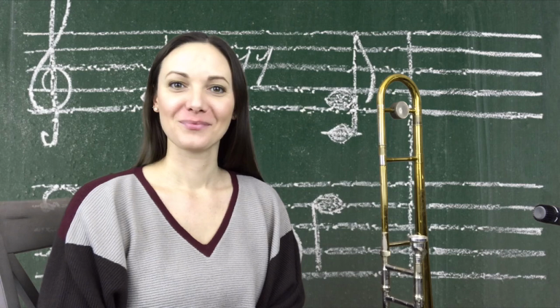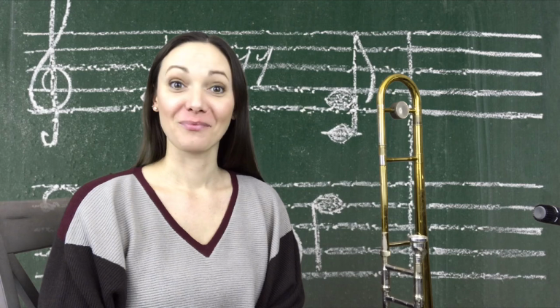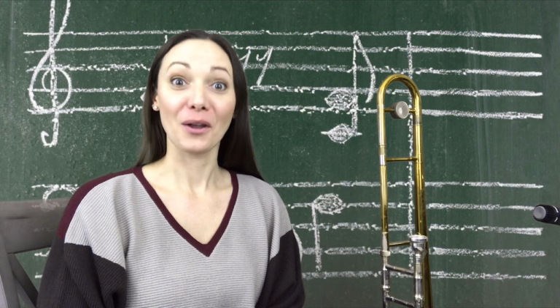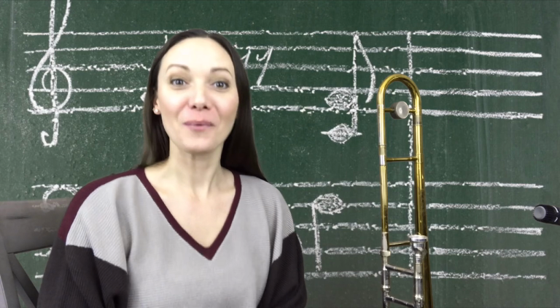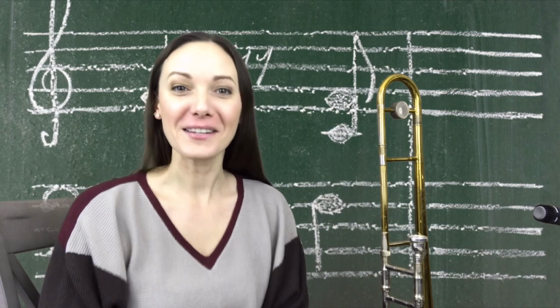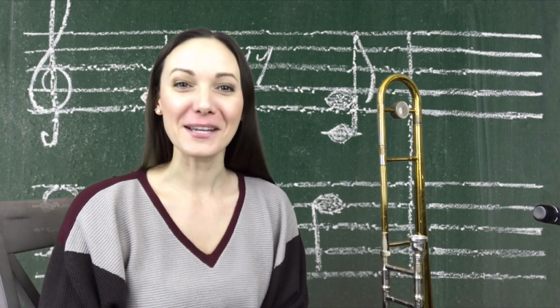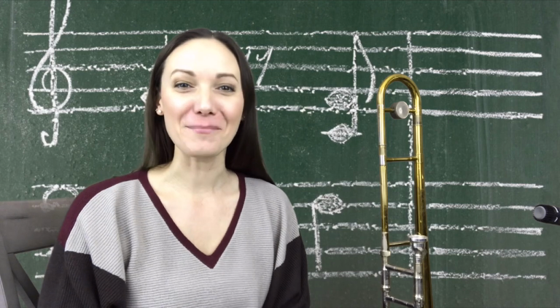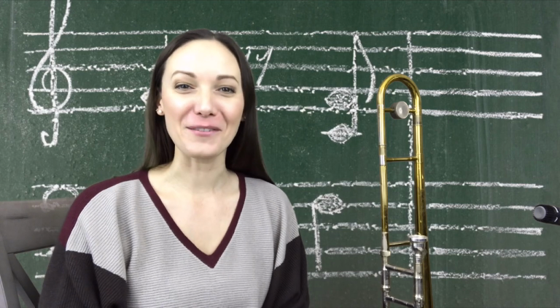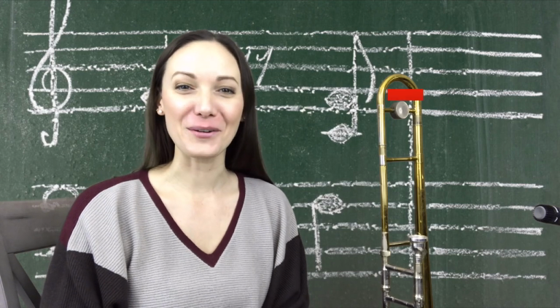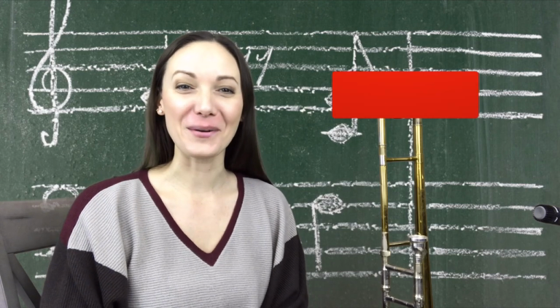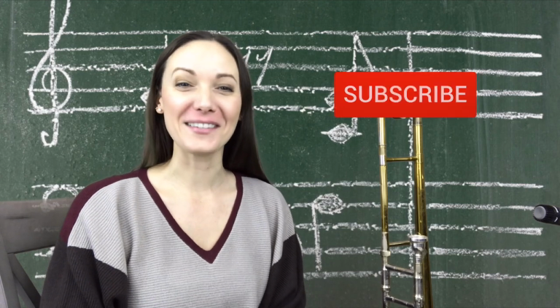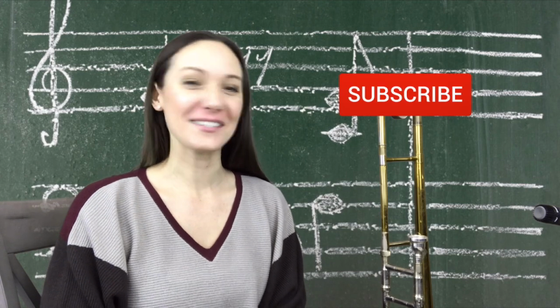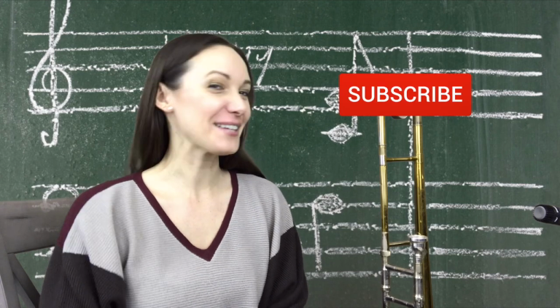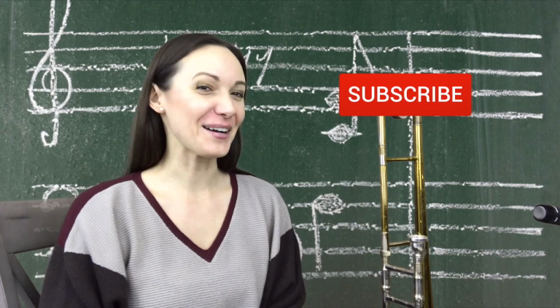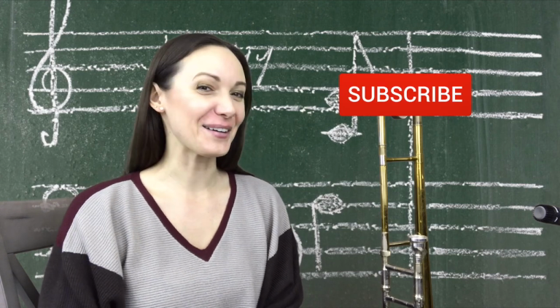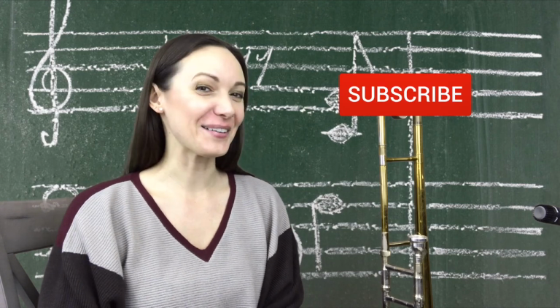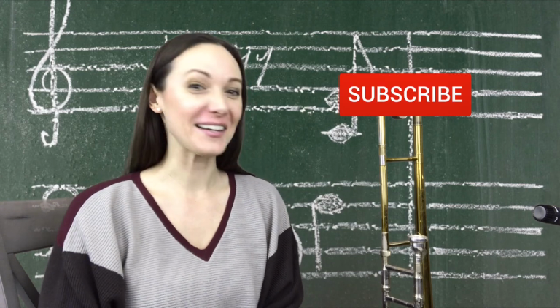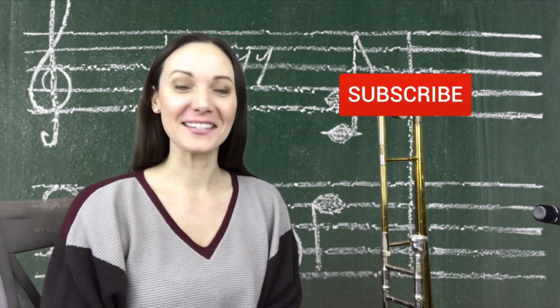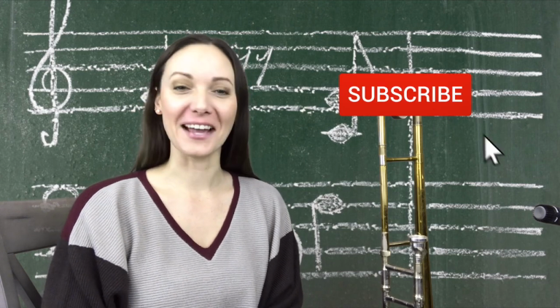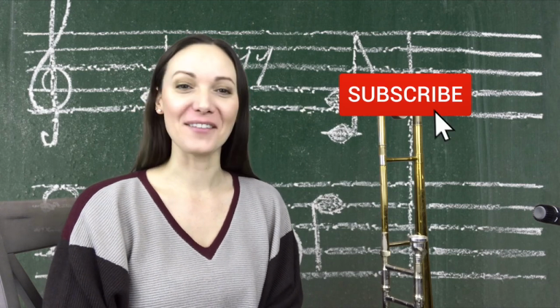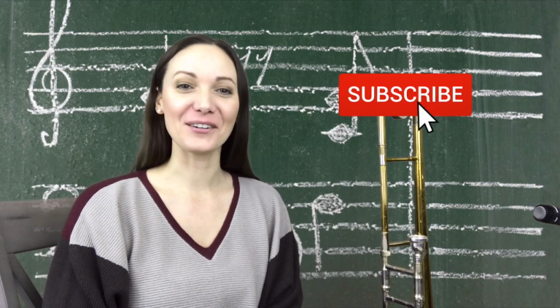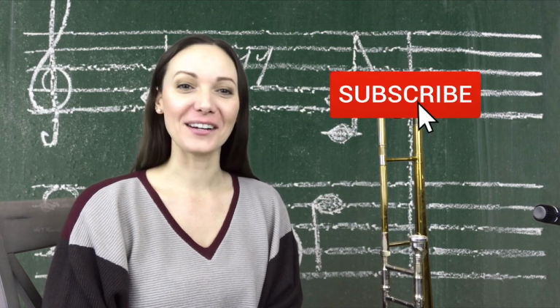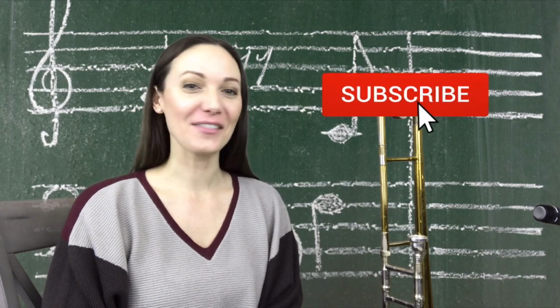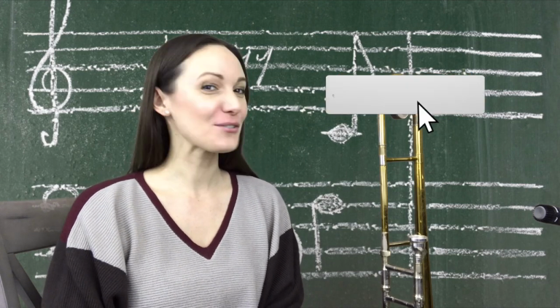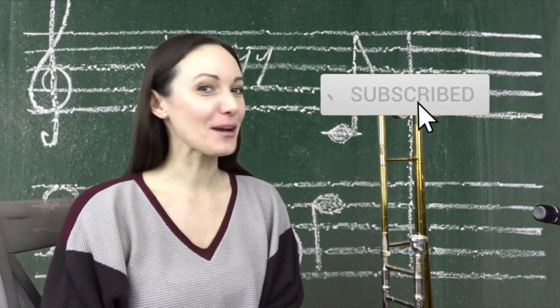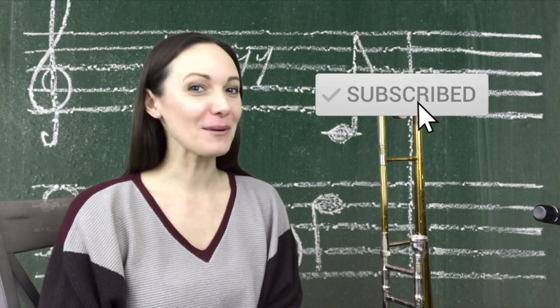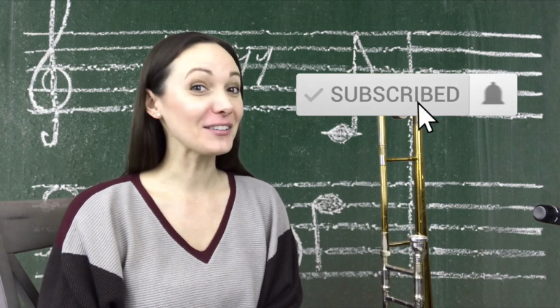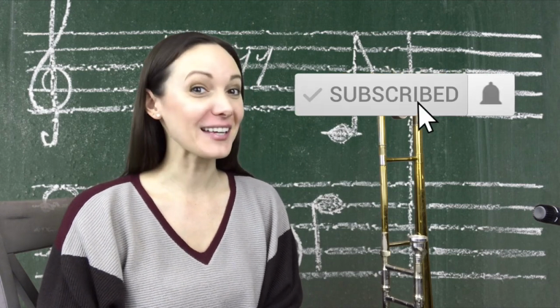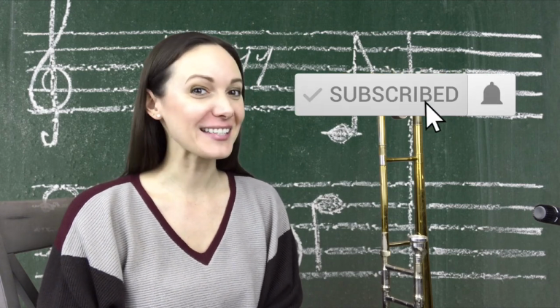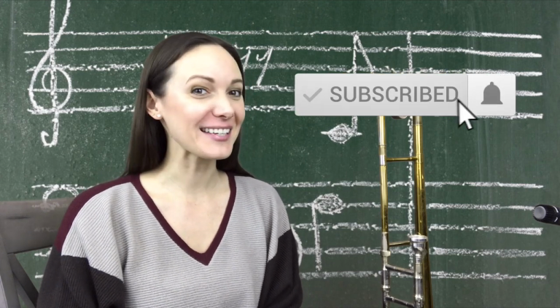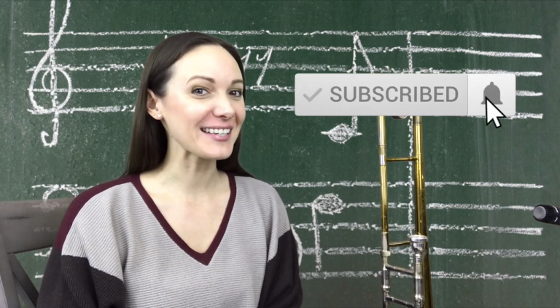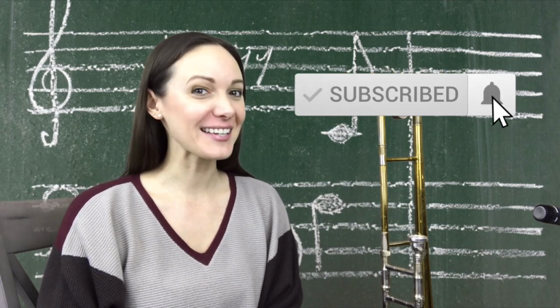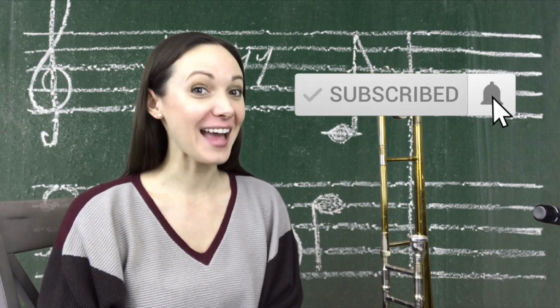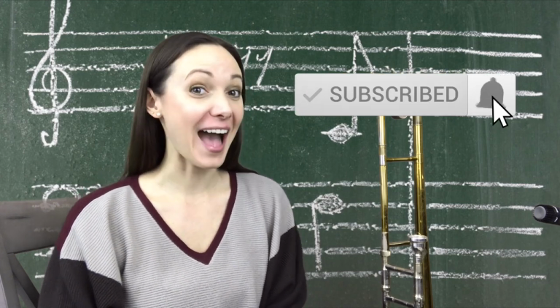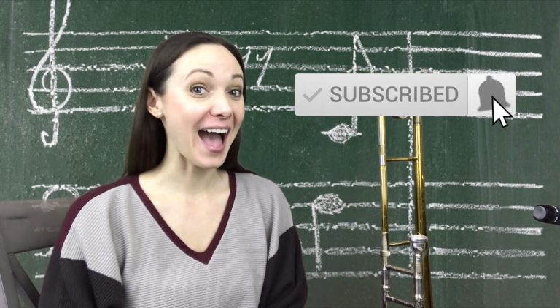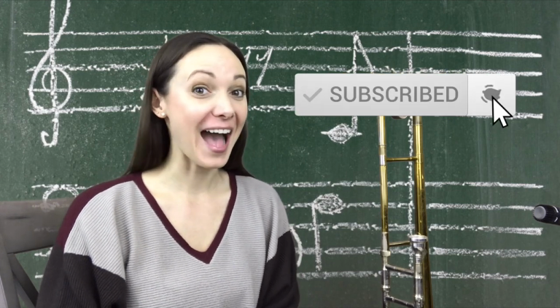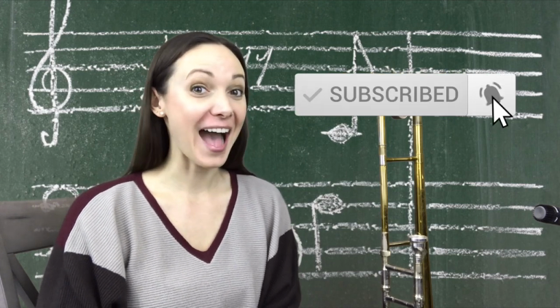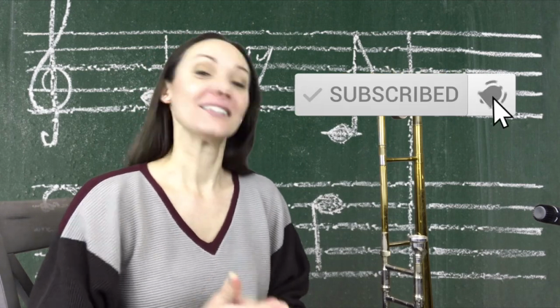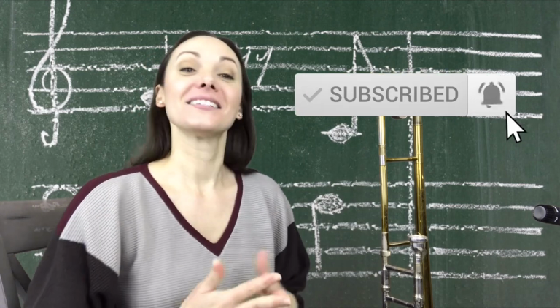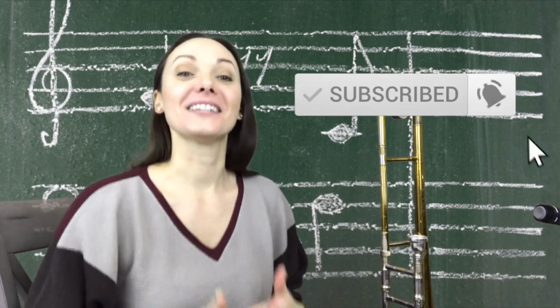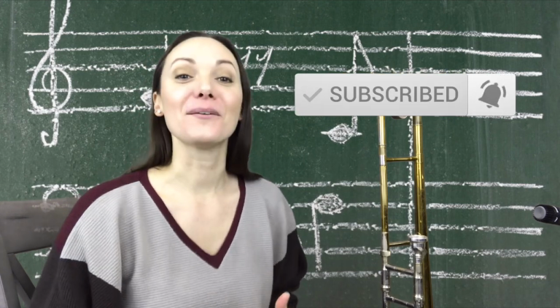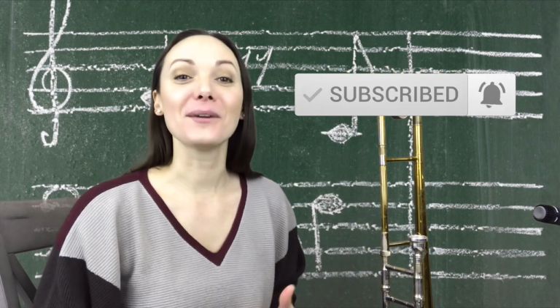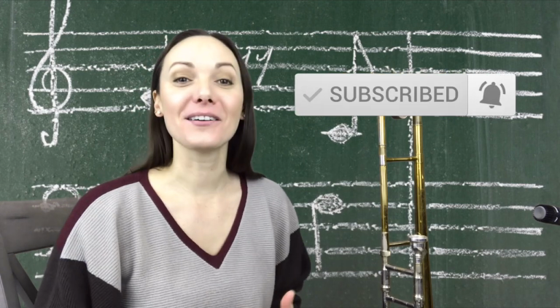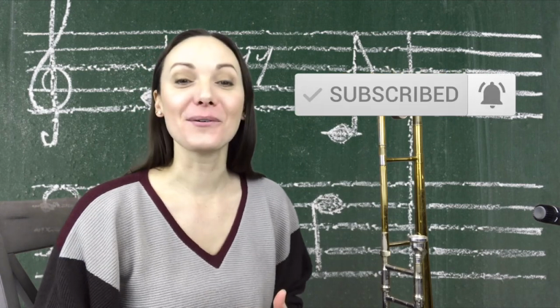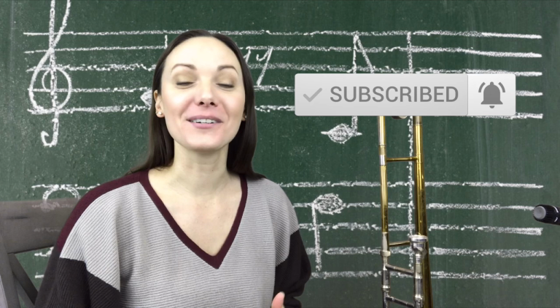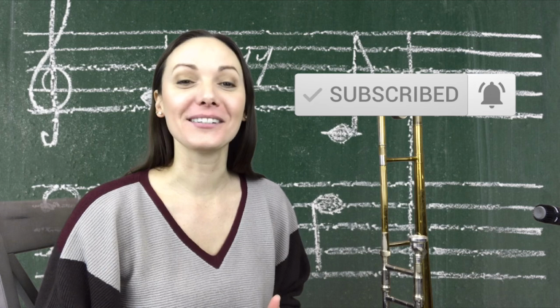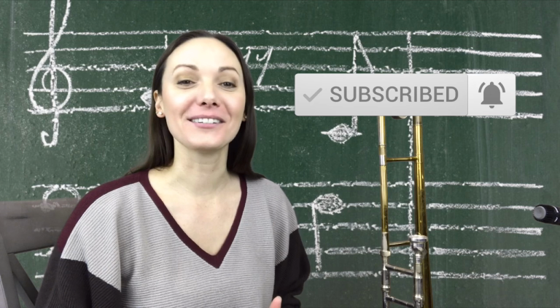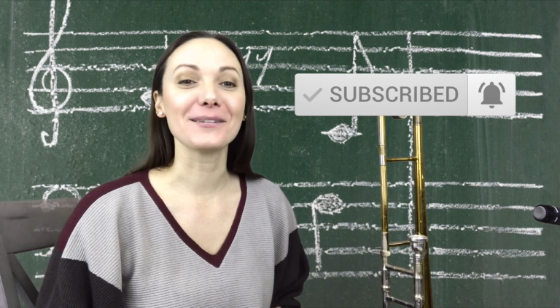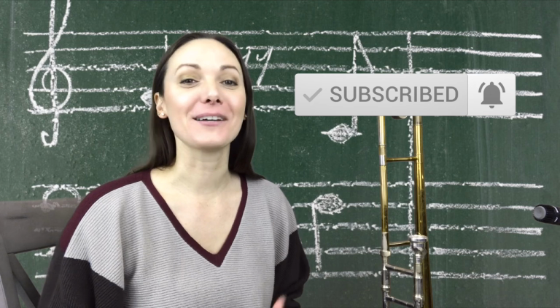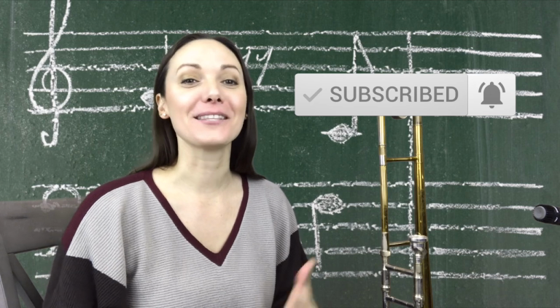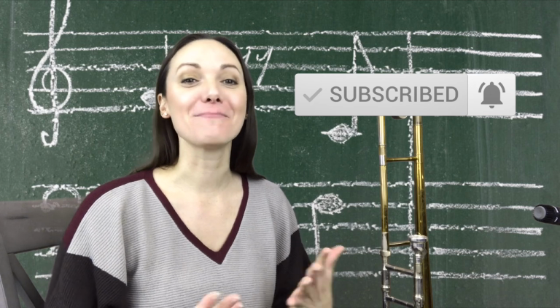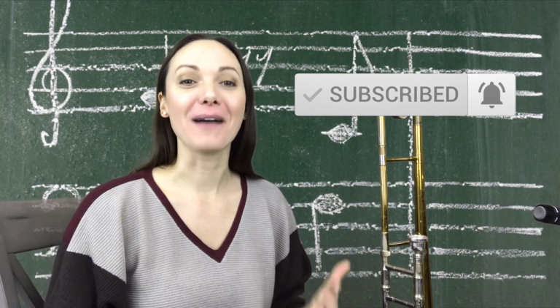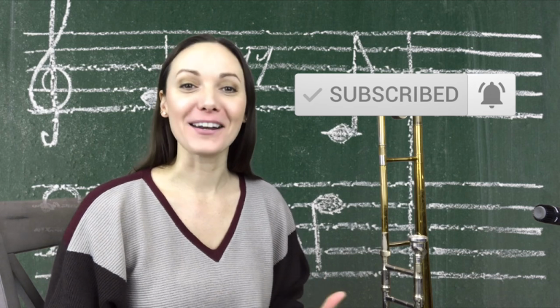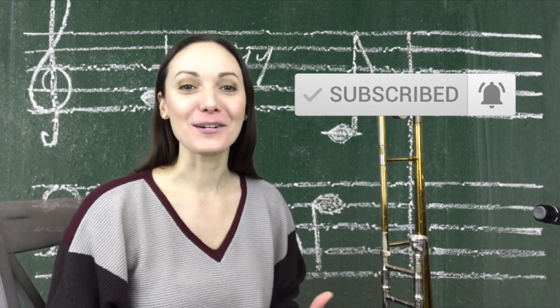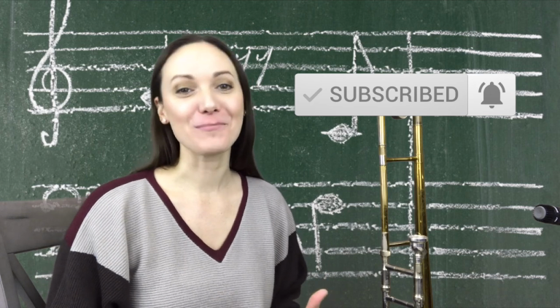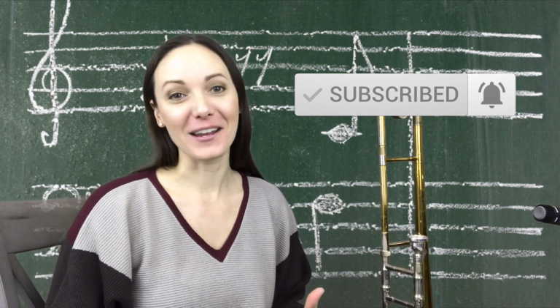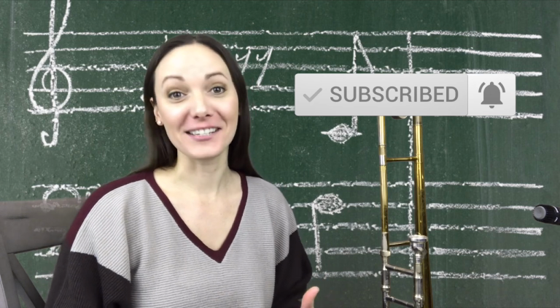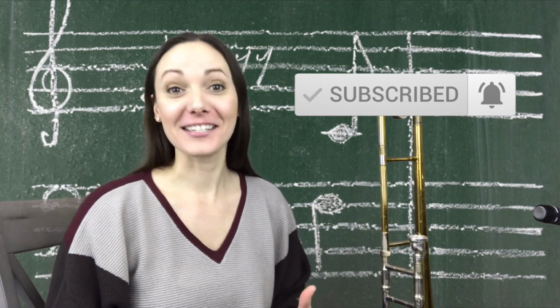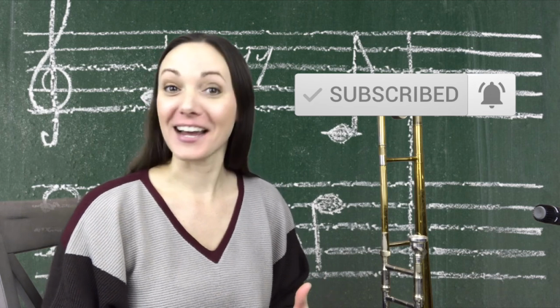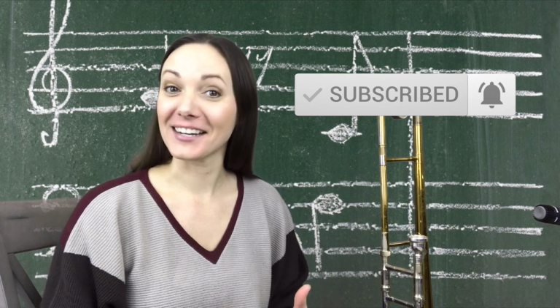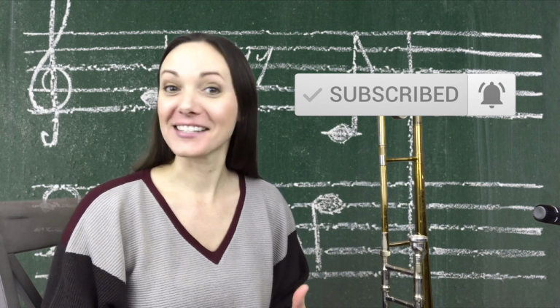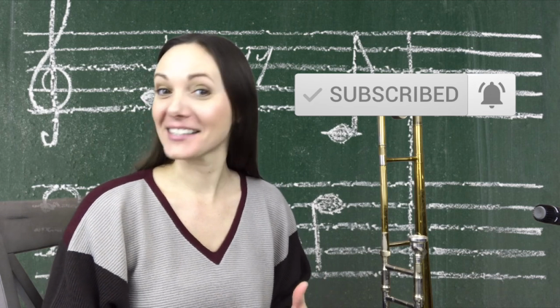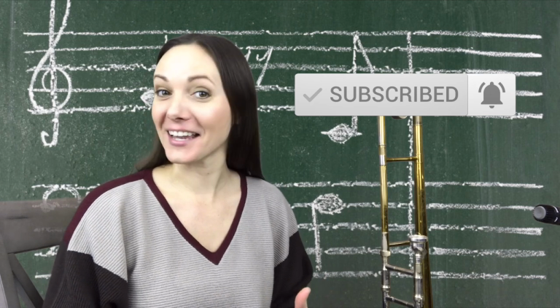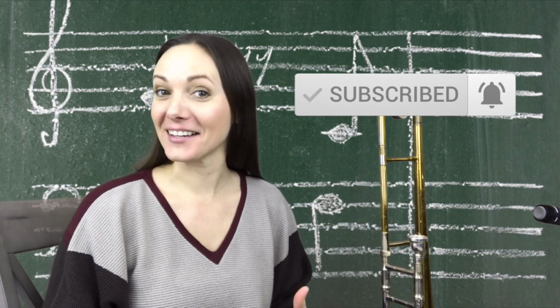What's up everyone? So it's time for another trombone lesson. Today we are going to learn about the minor pentatonic scale.